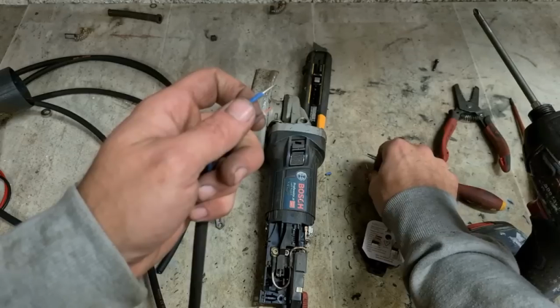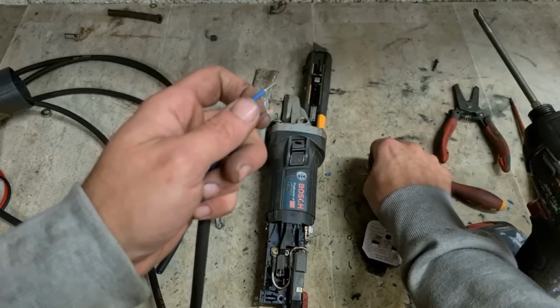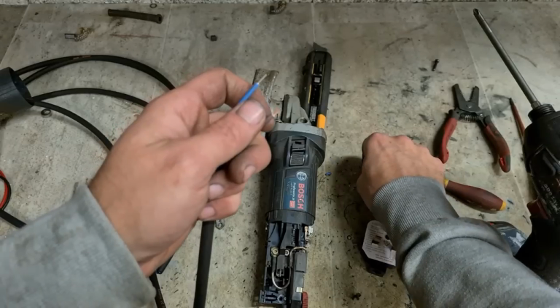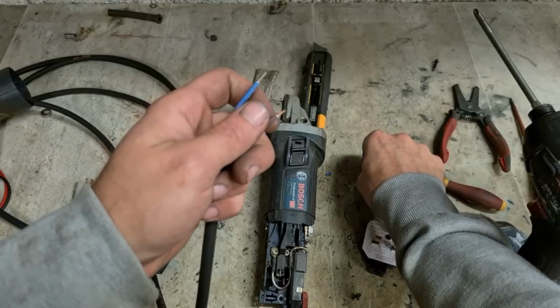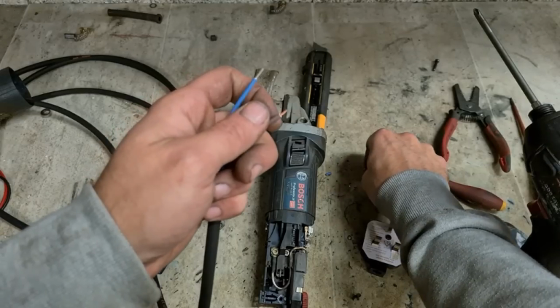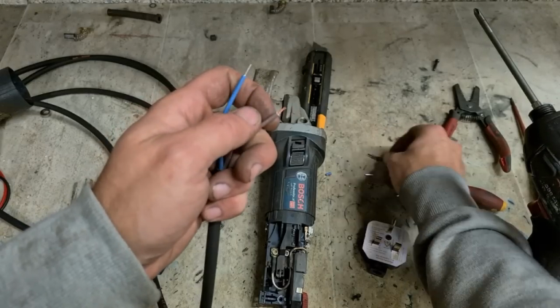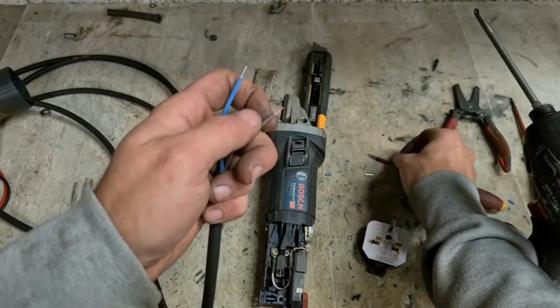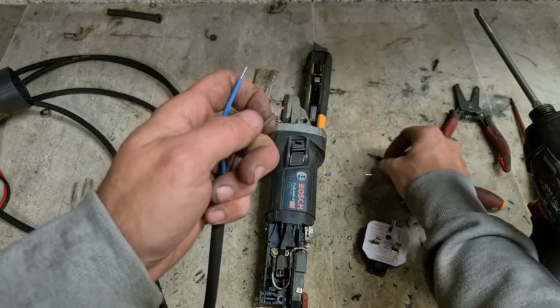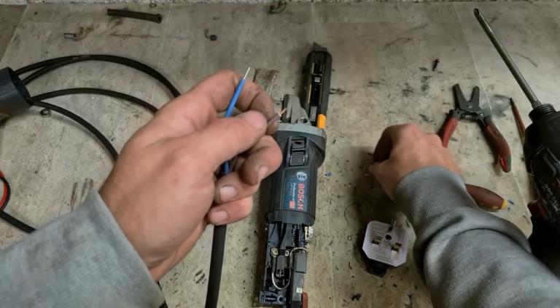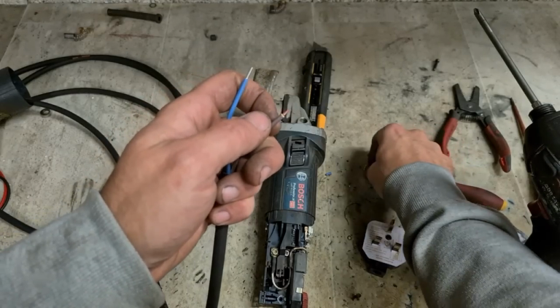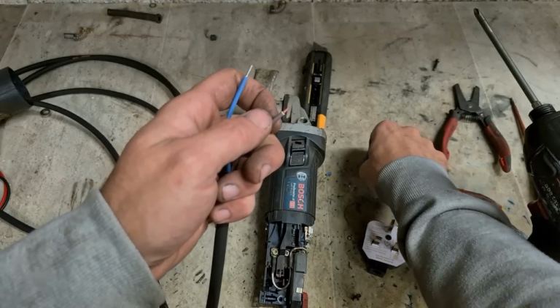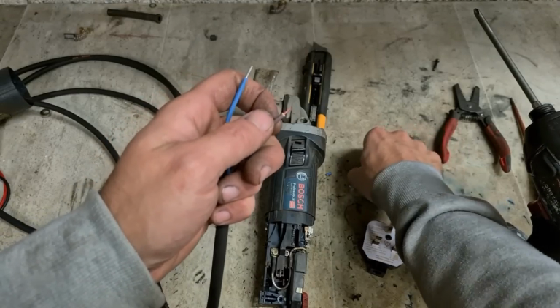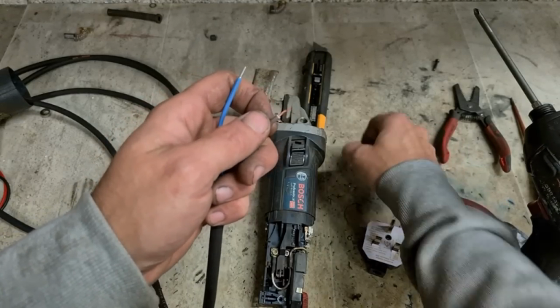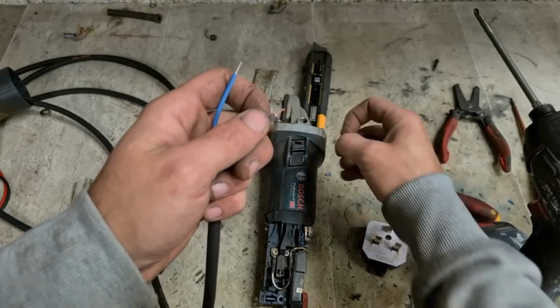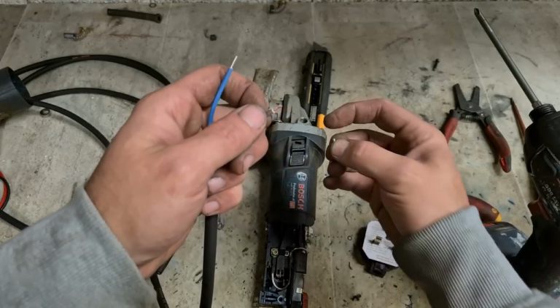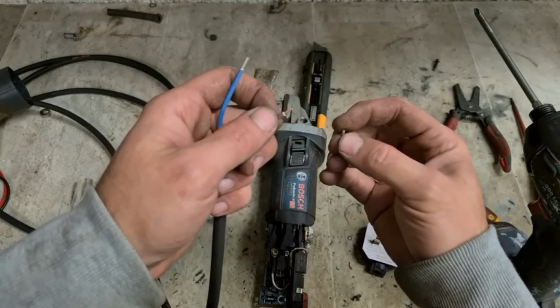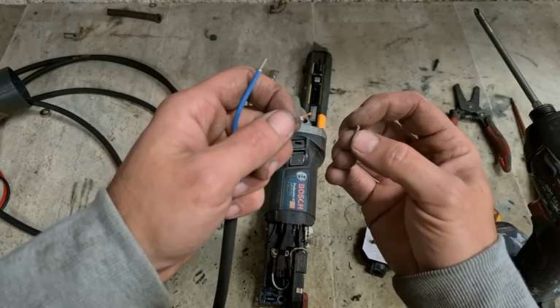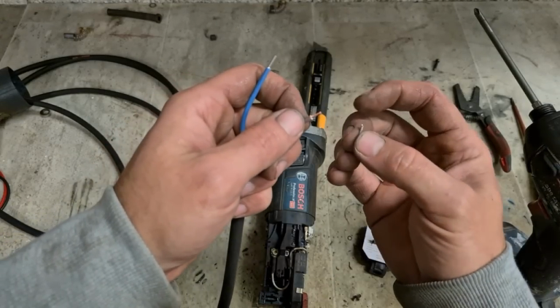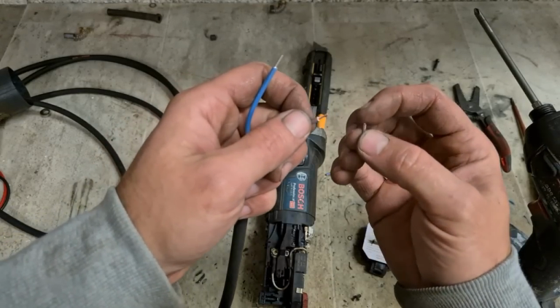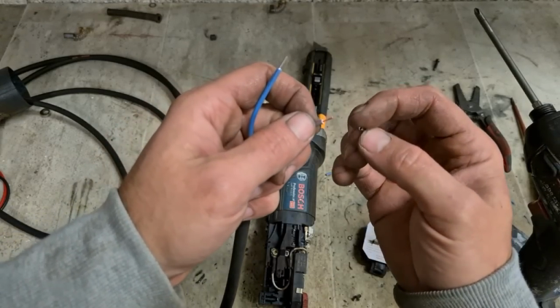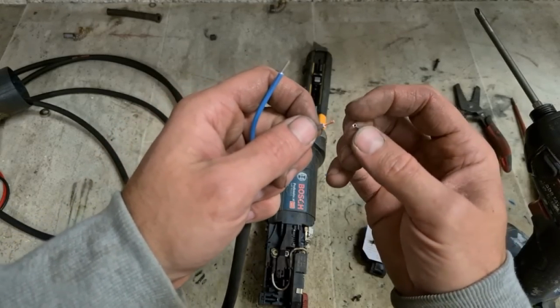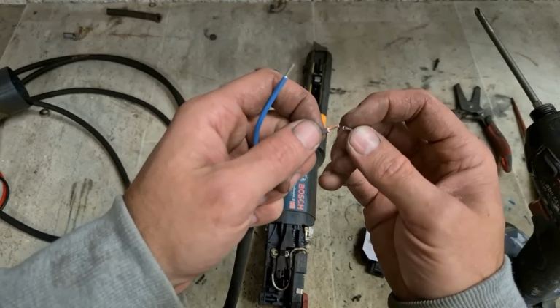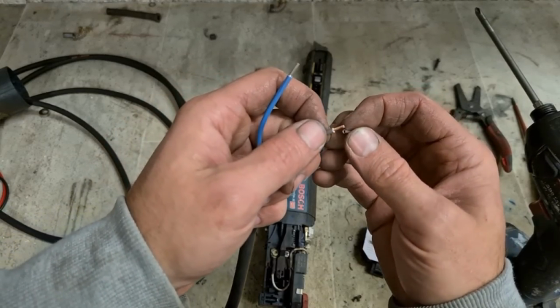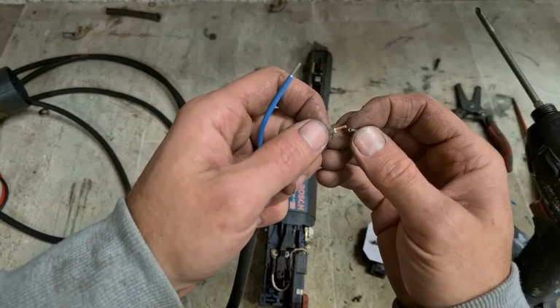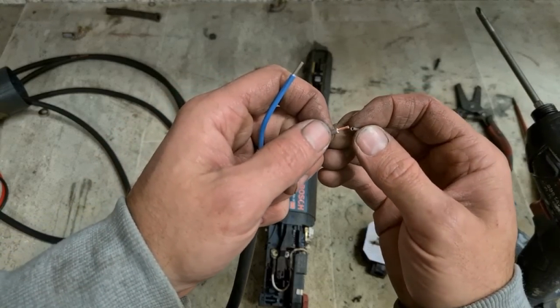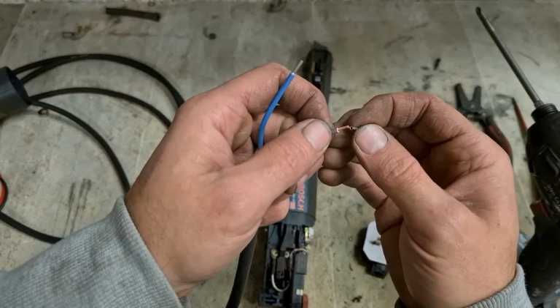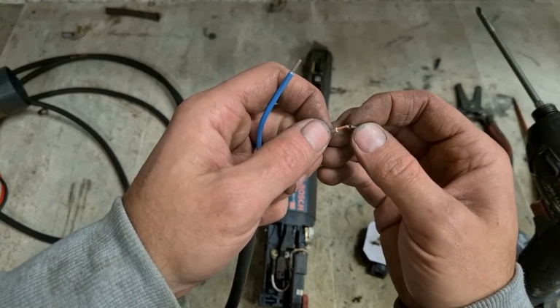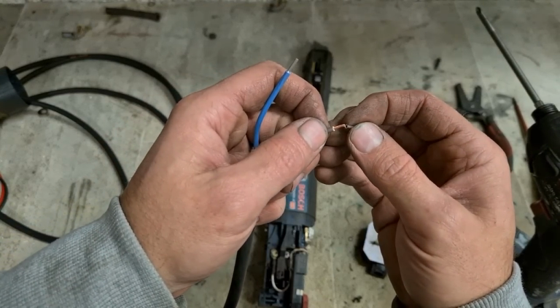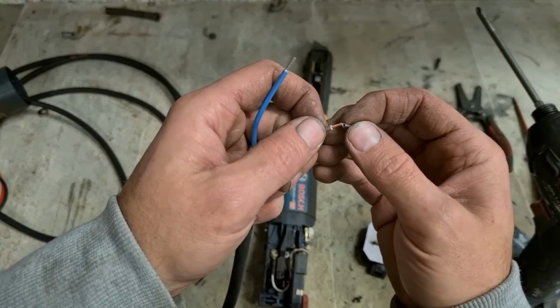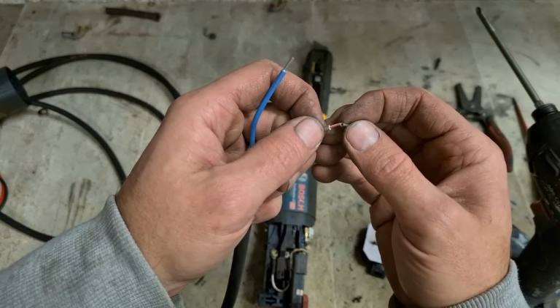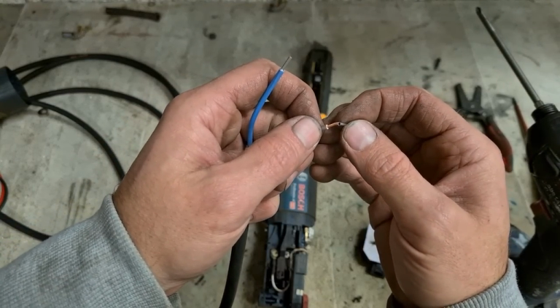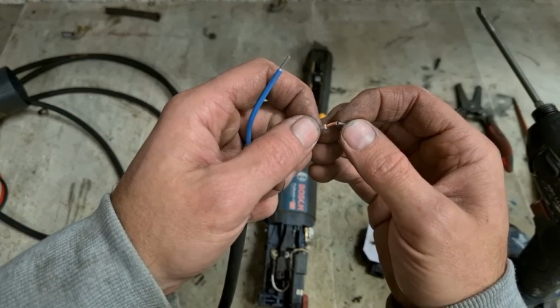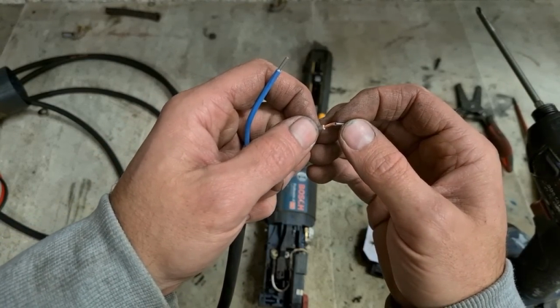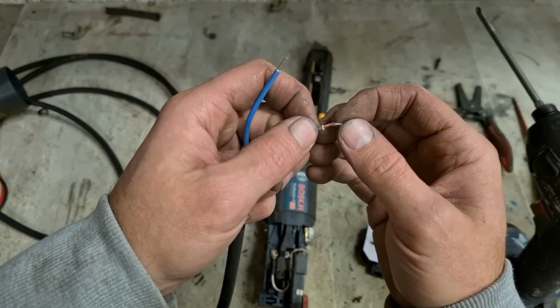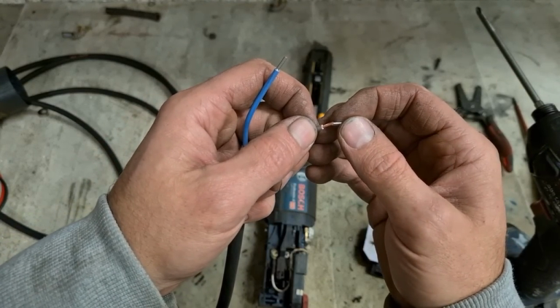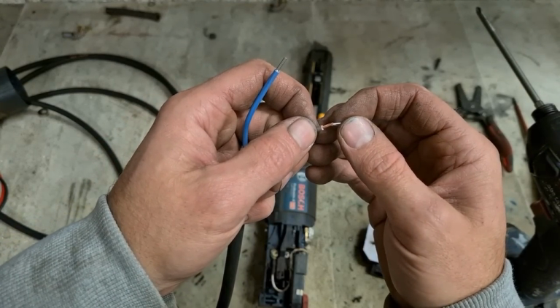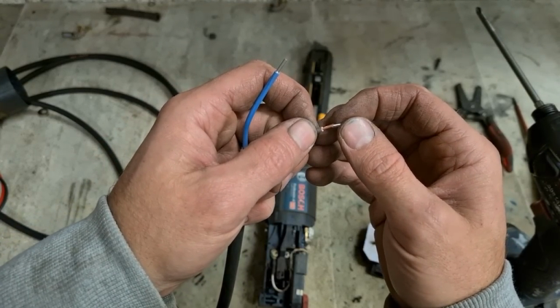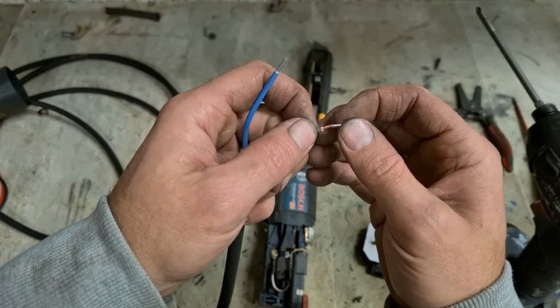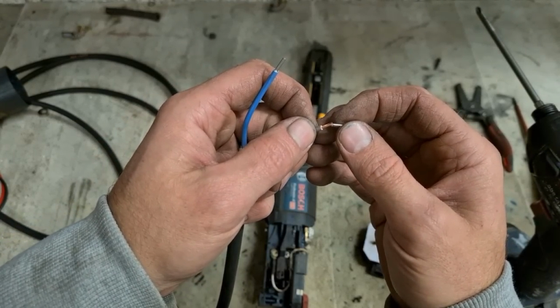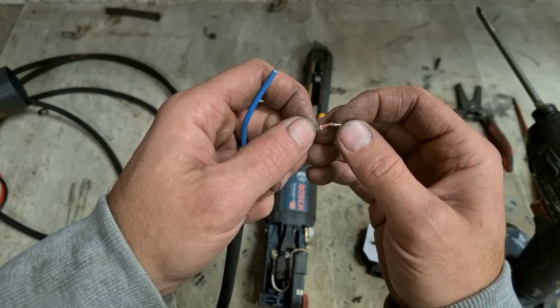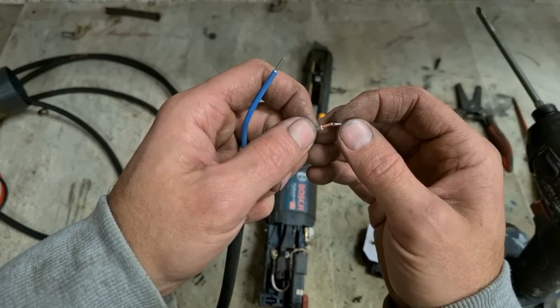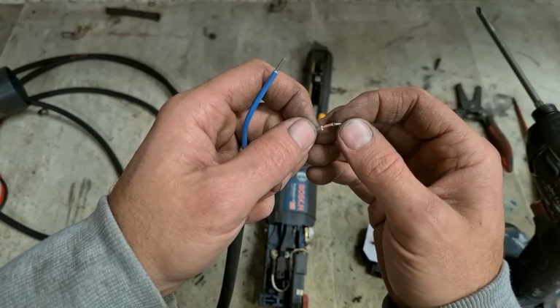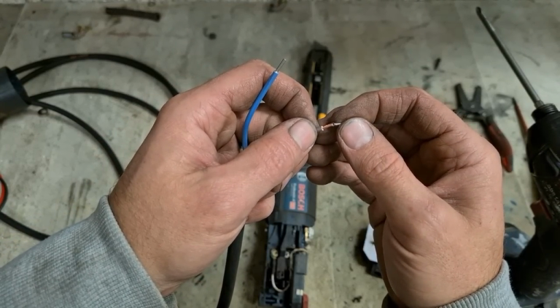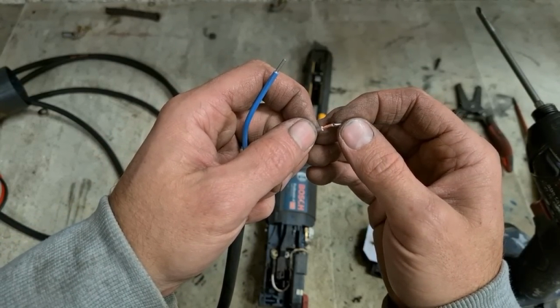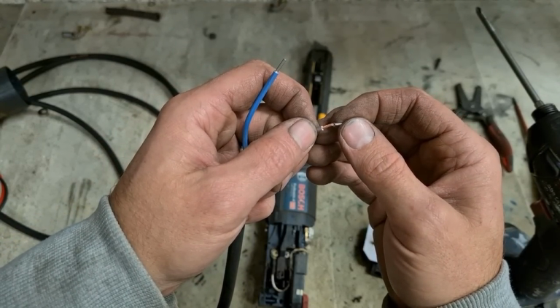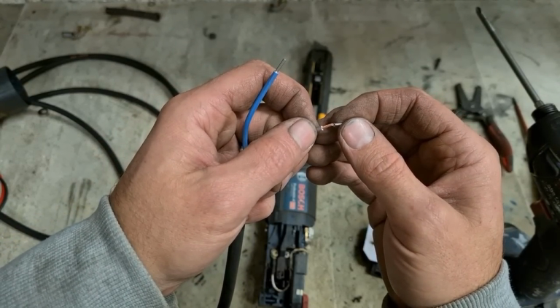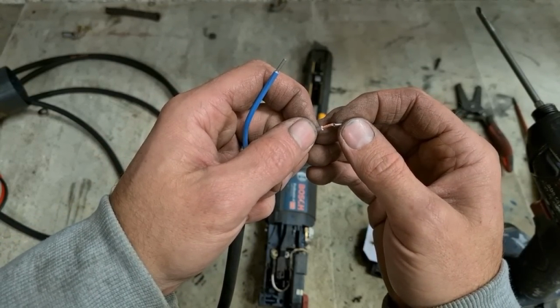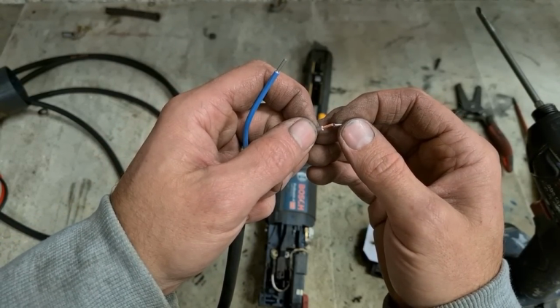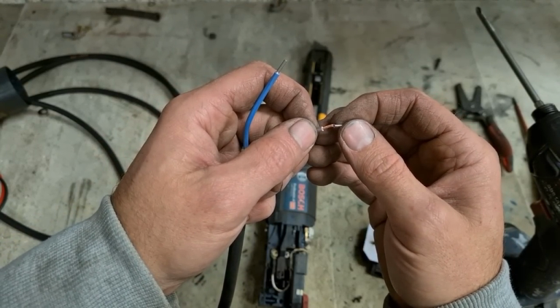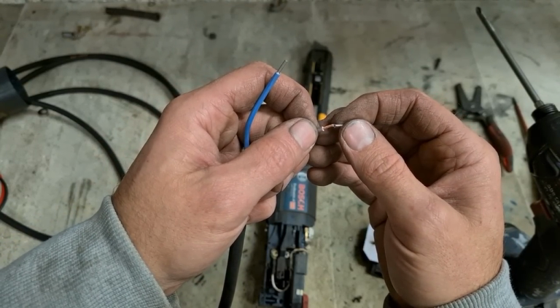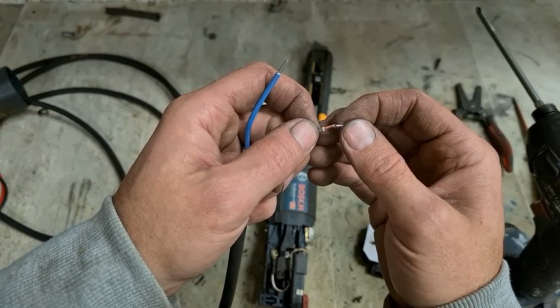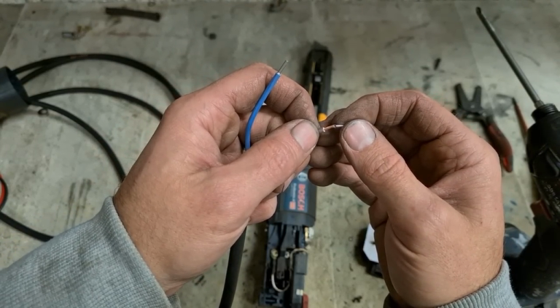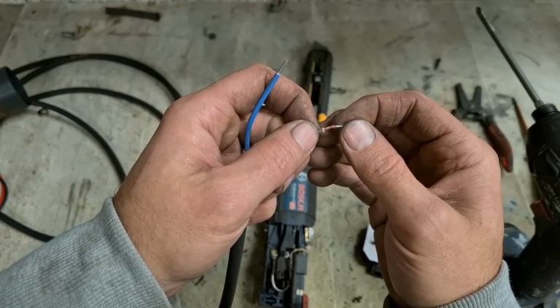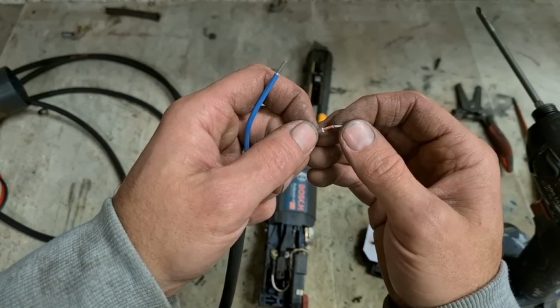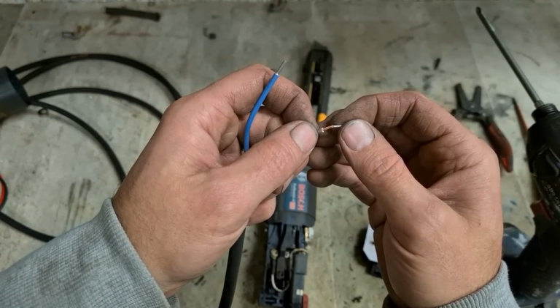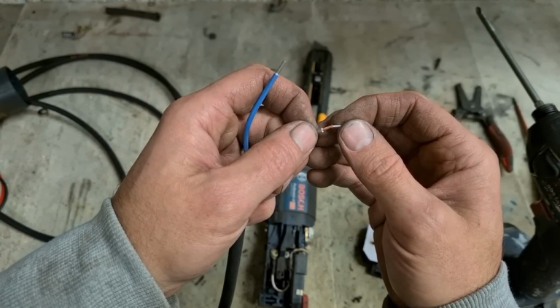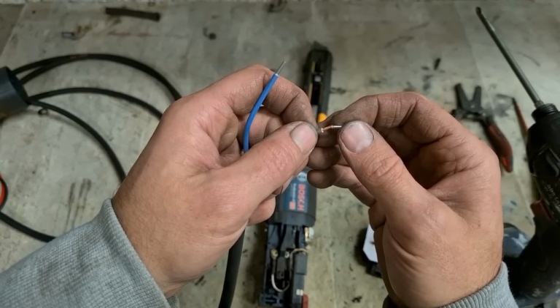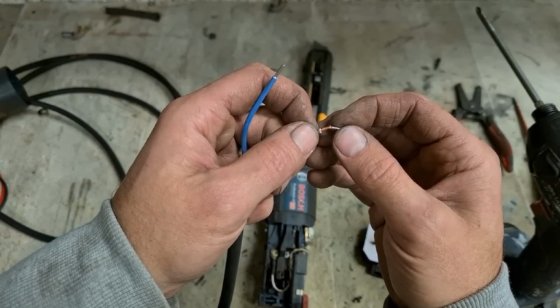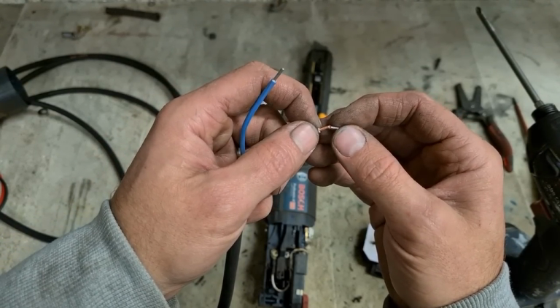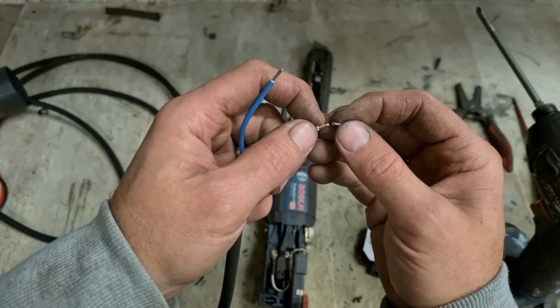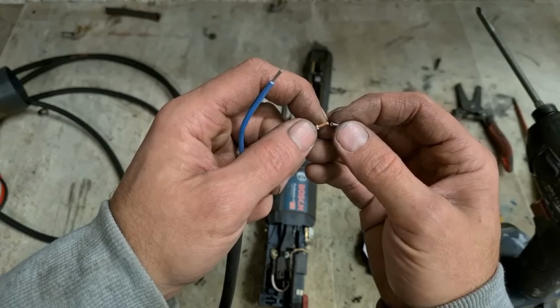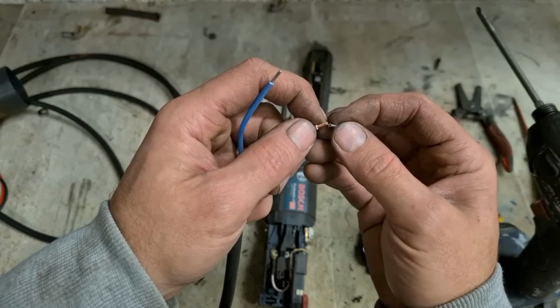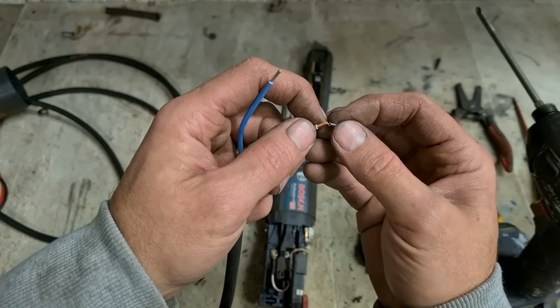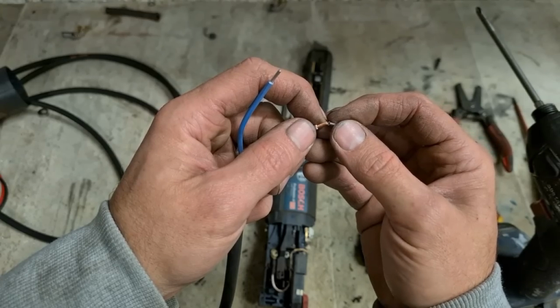These ferrules aren't essential, but they make life so much easier when installing leads.